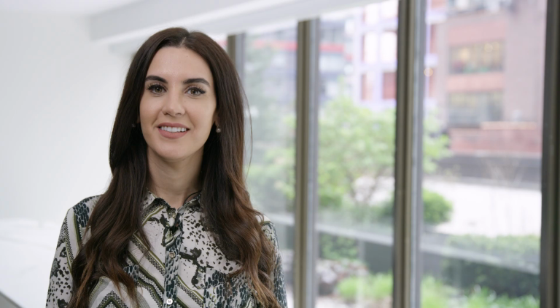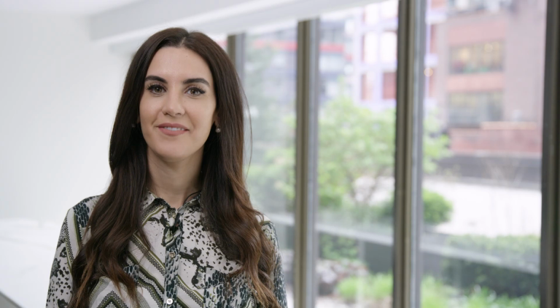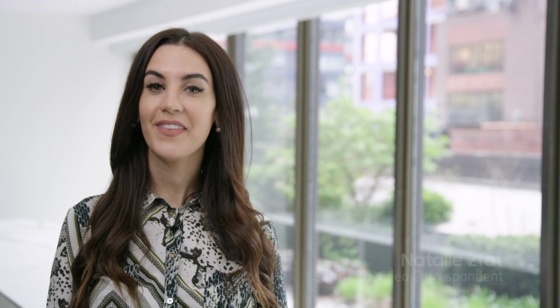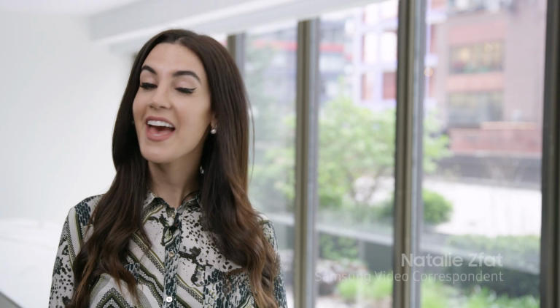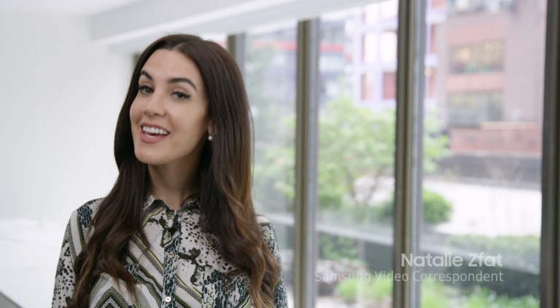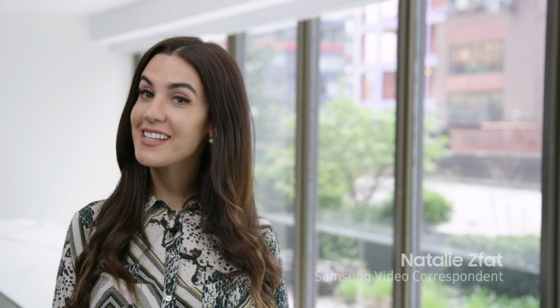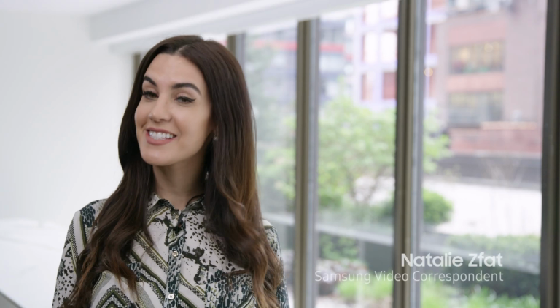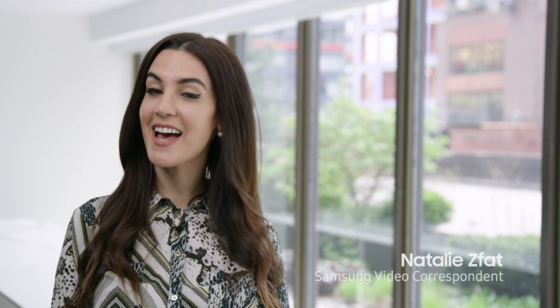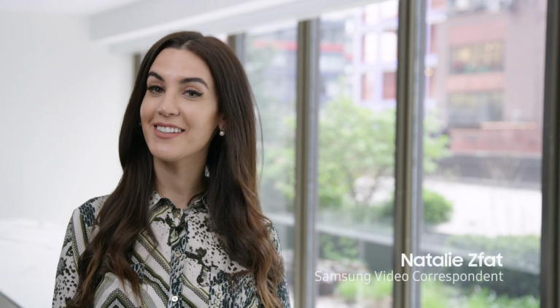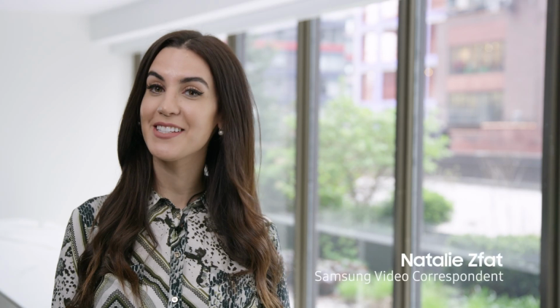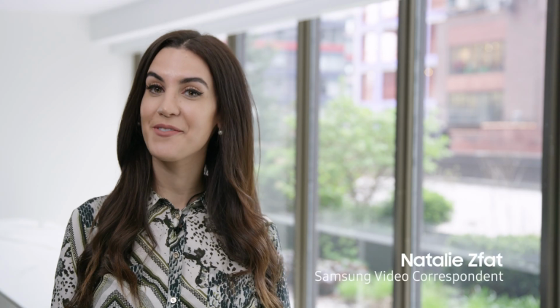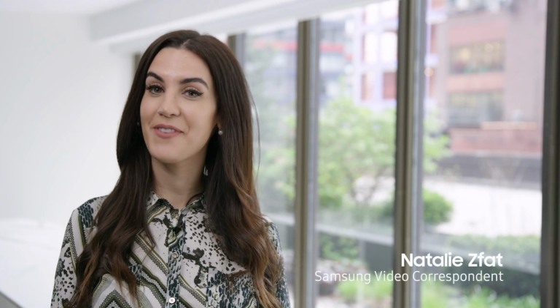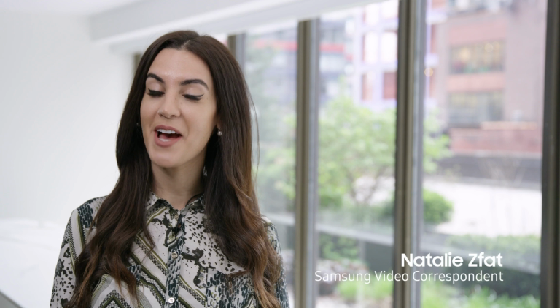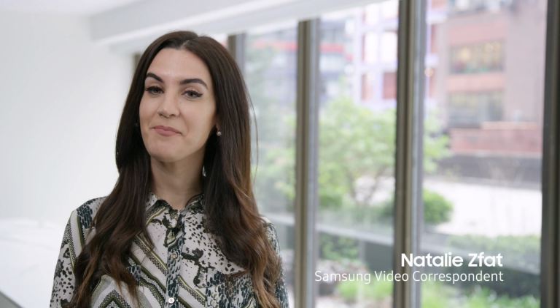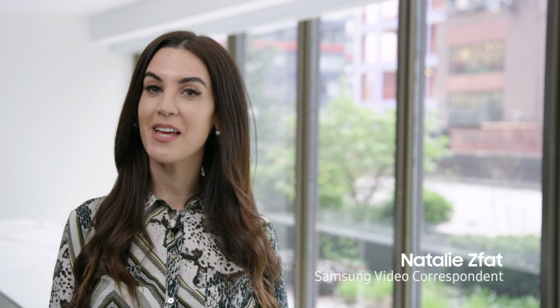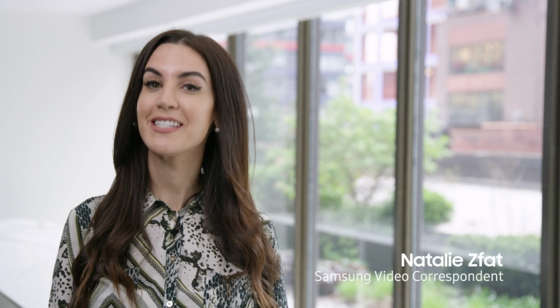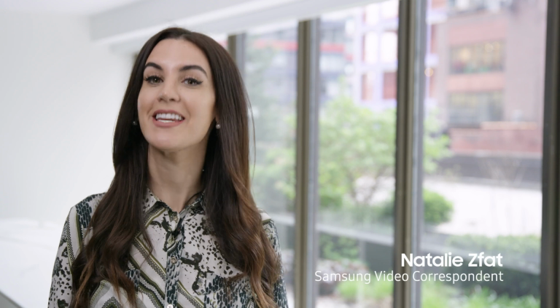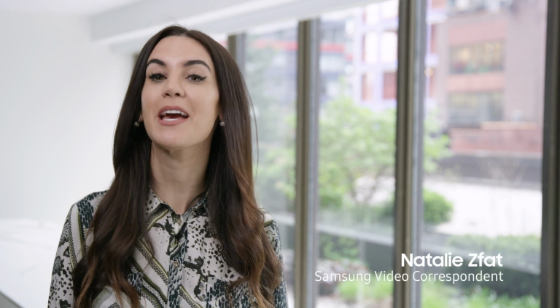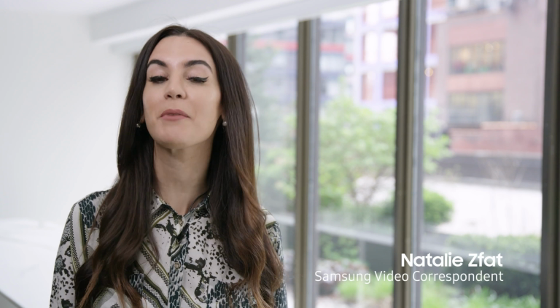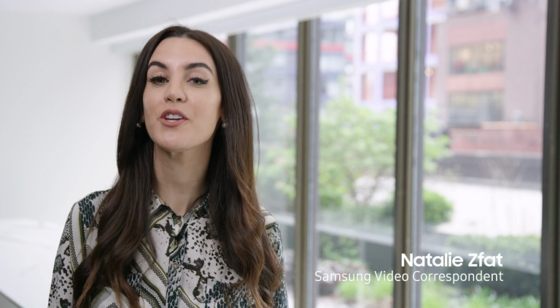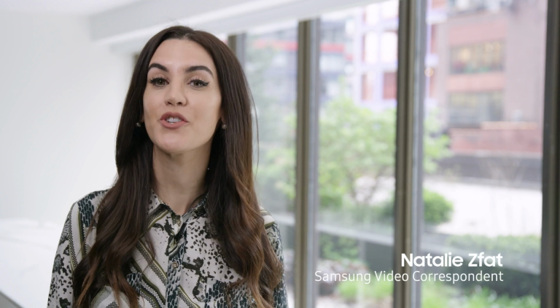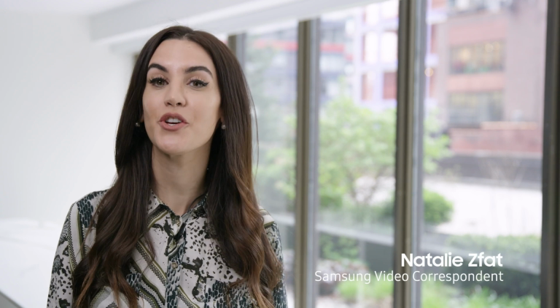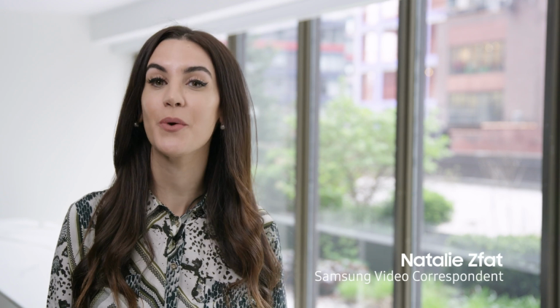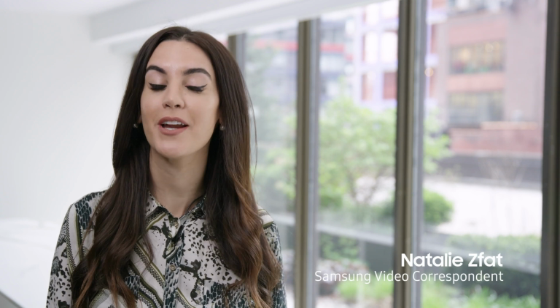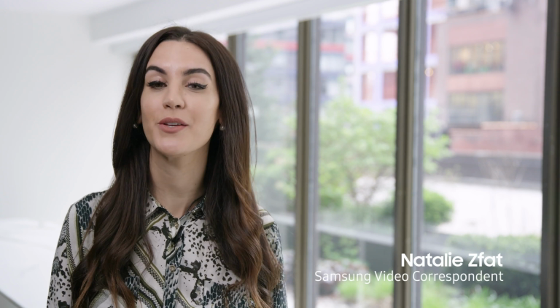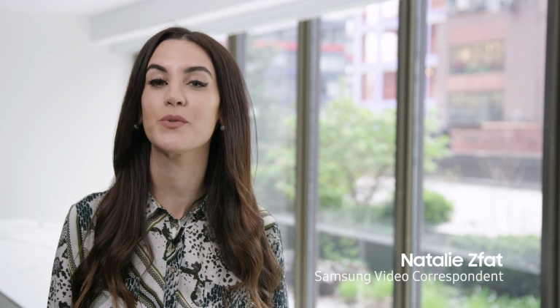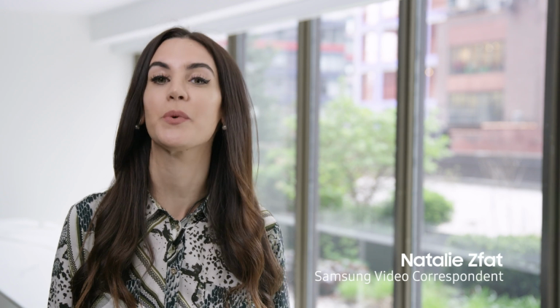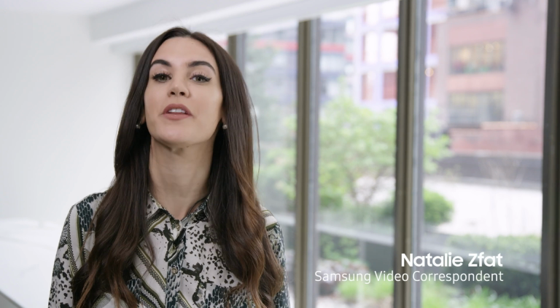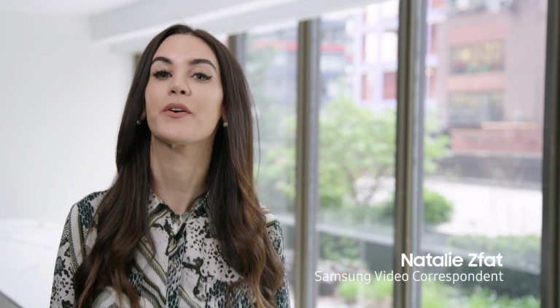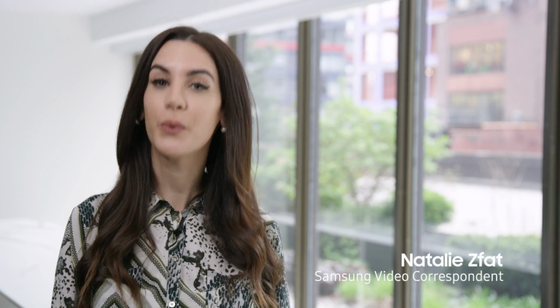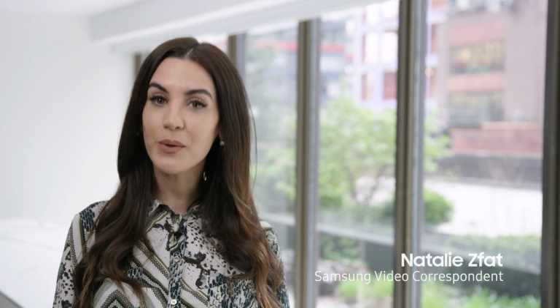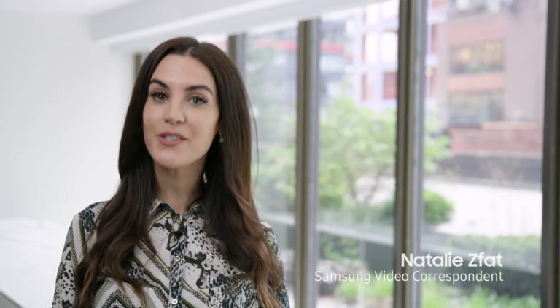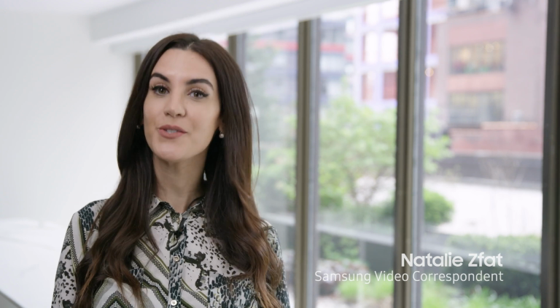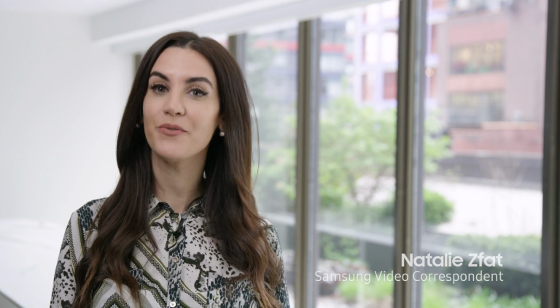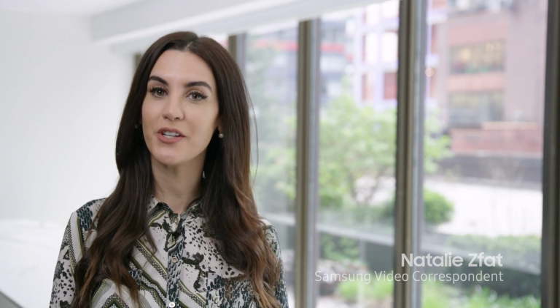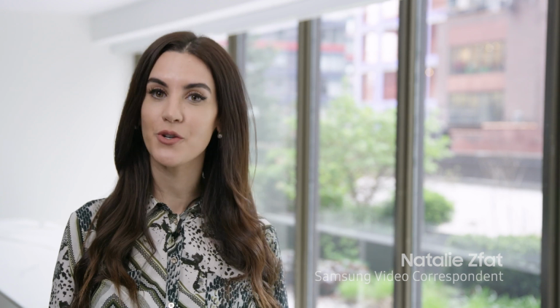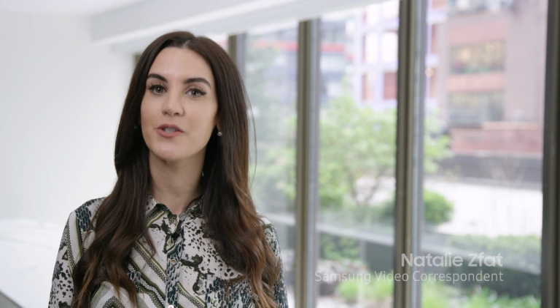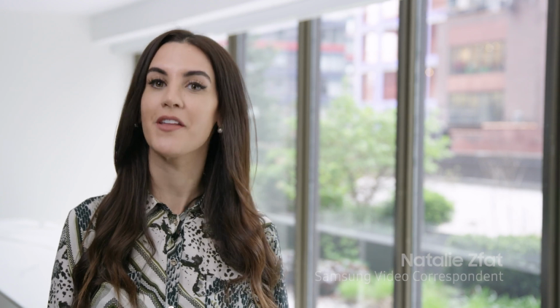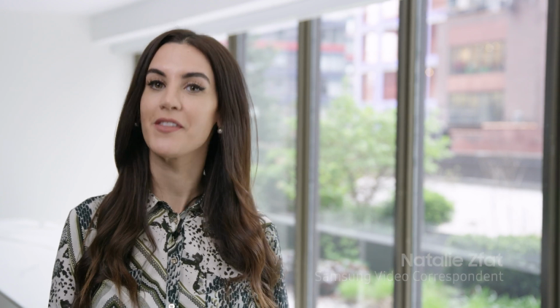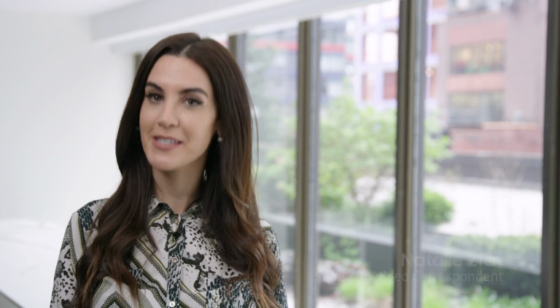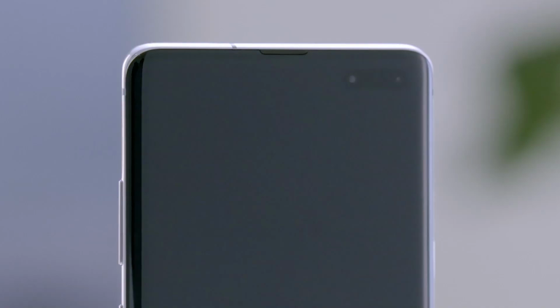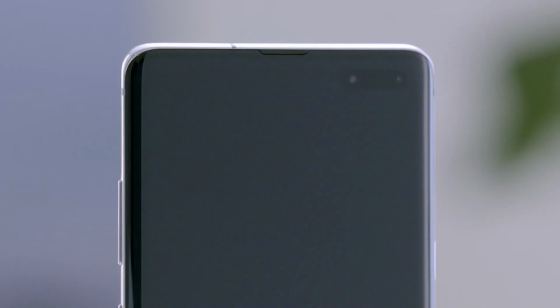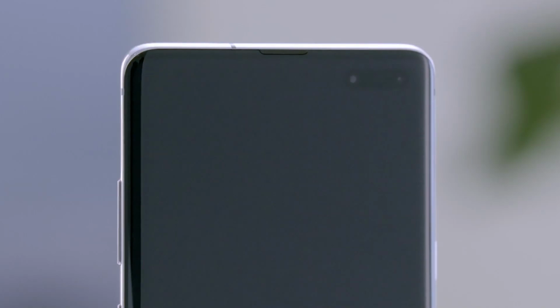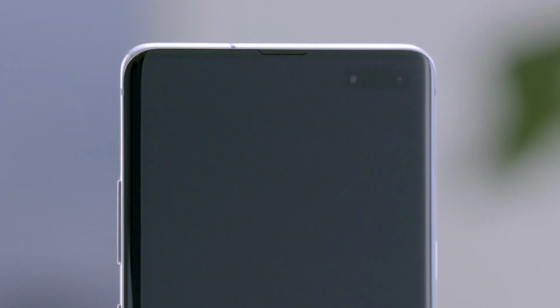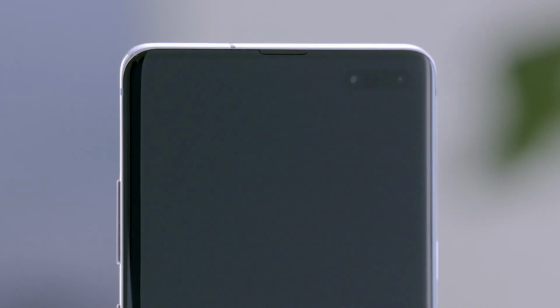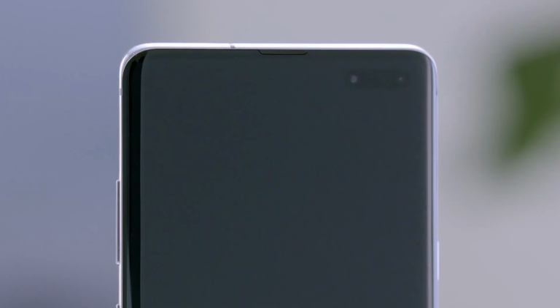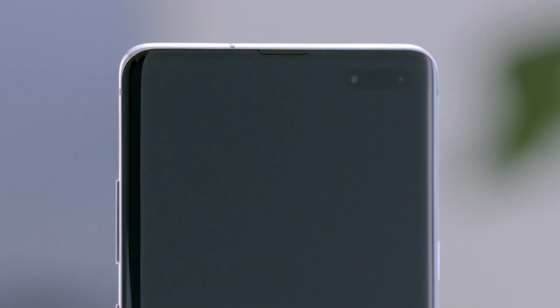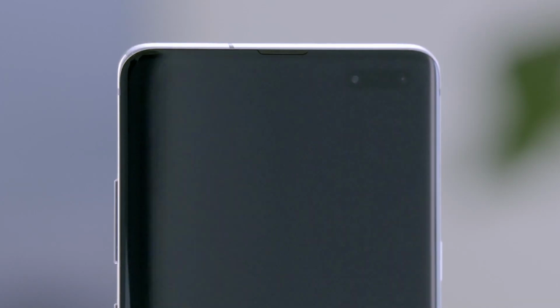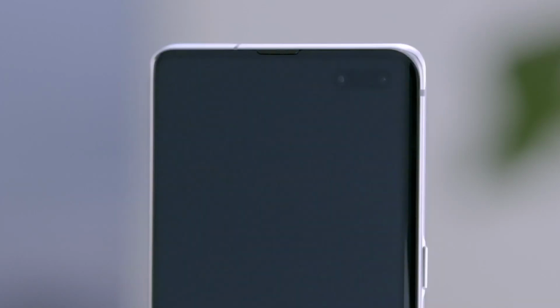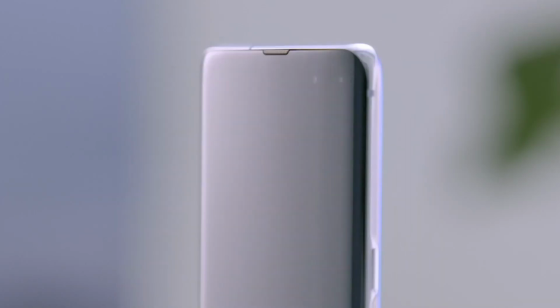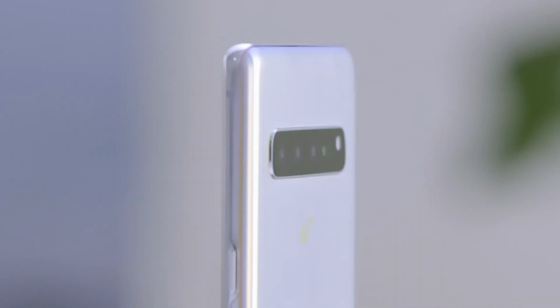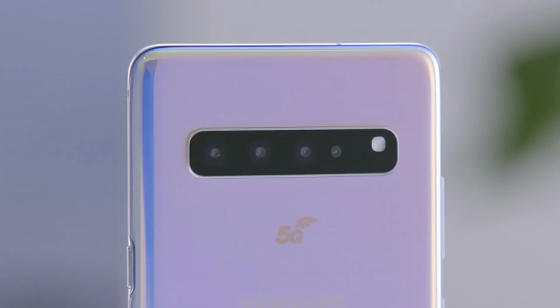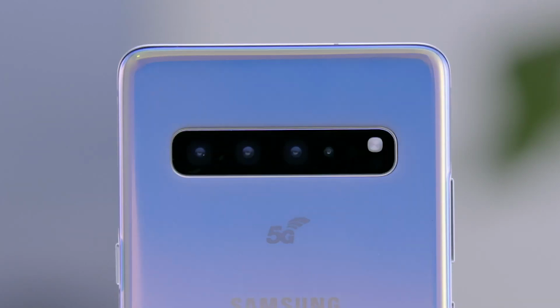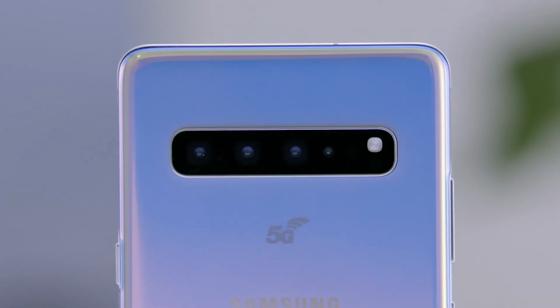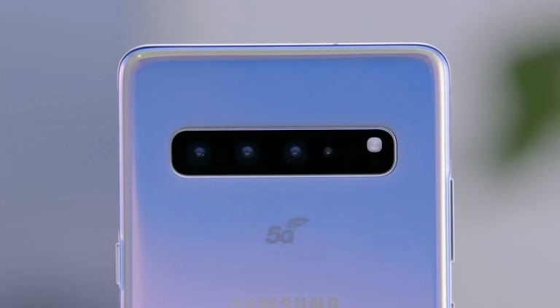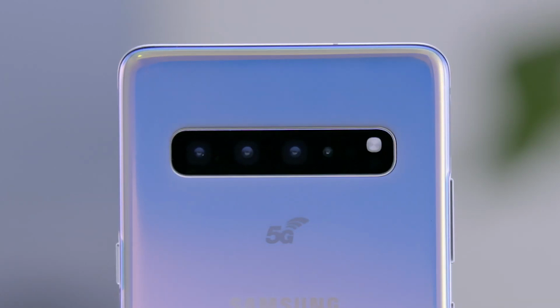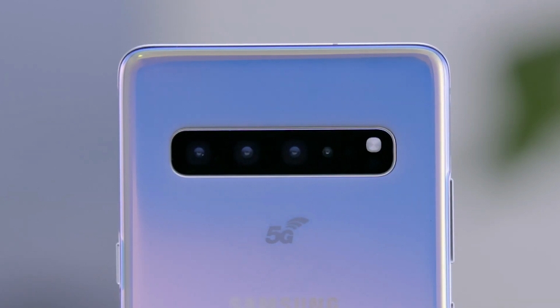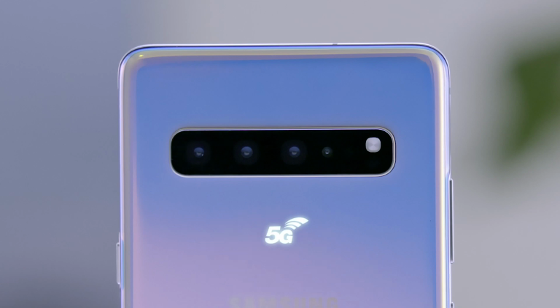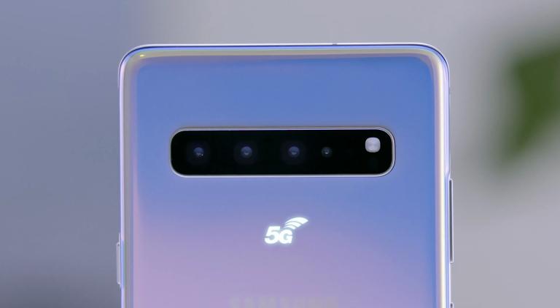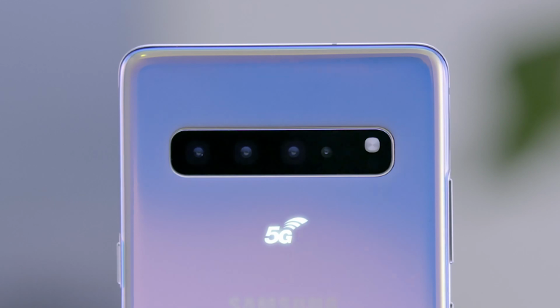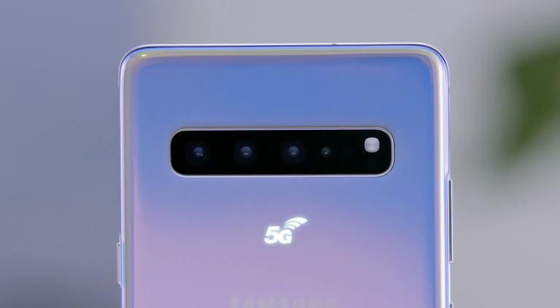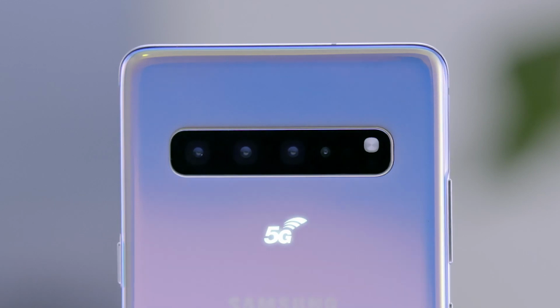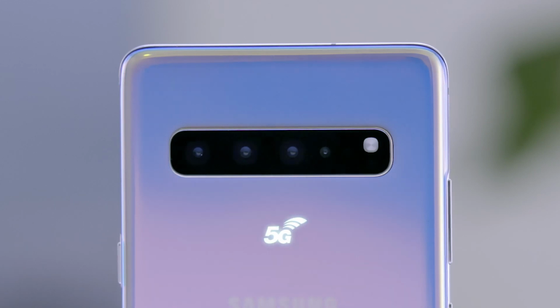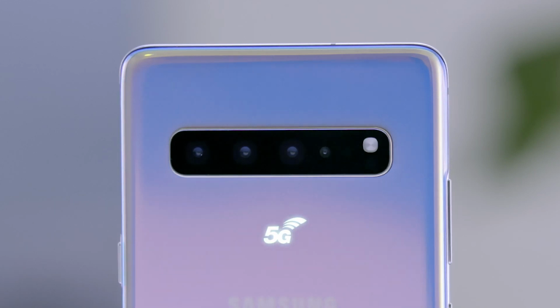Hey, it's Natalie Zafatt, and today I'm going to show you how to use one of the coolest new features on the Samsung Galaxy S10 5G: Quick Measure.